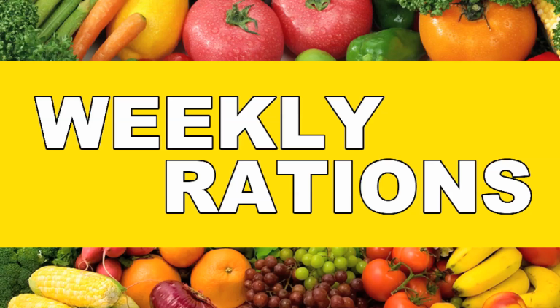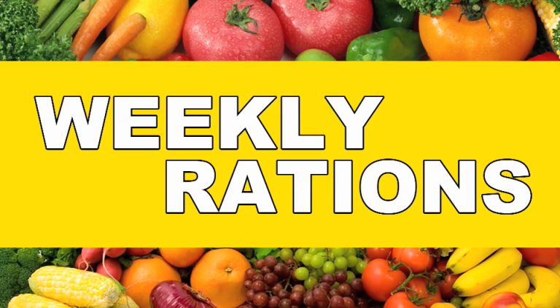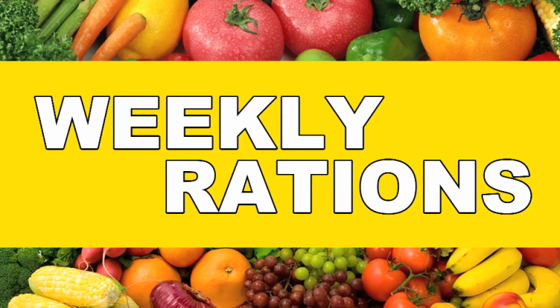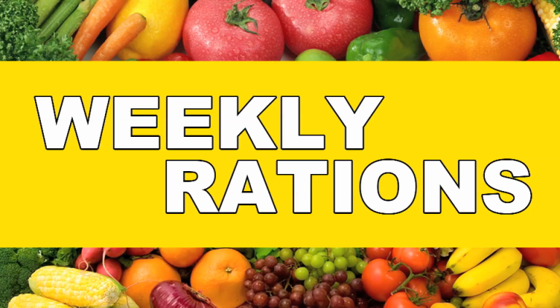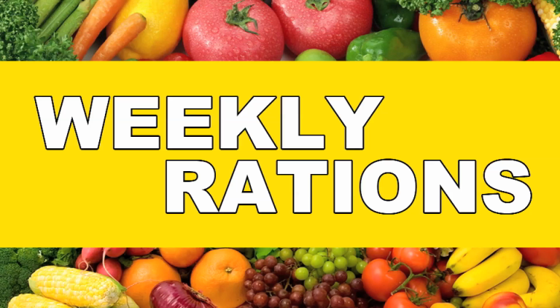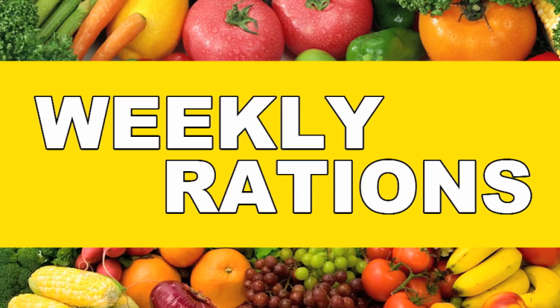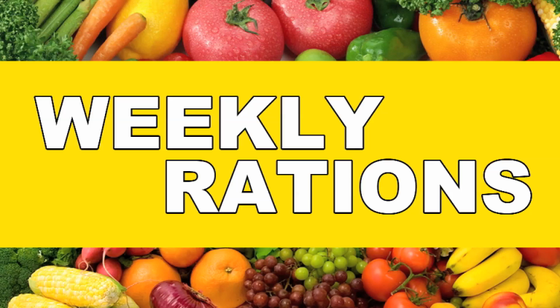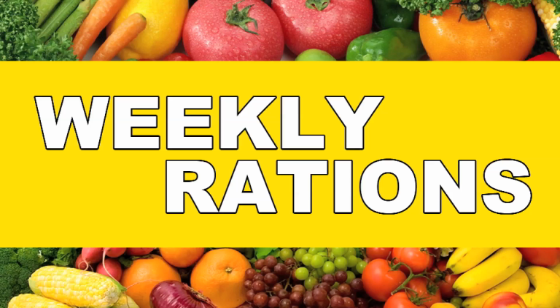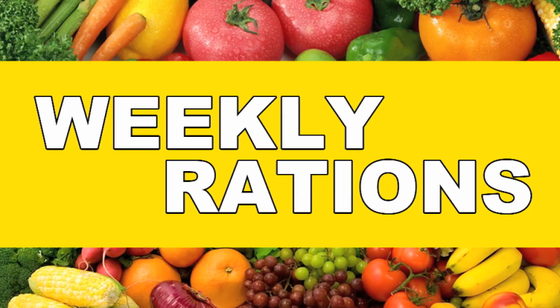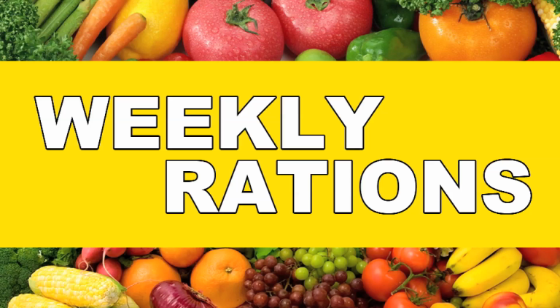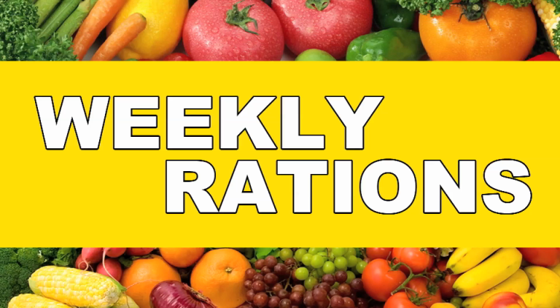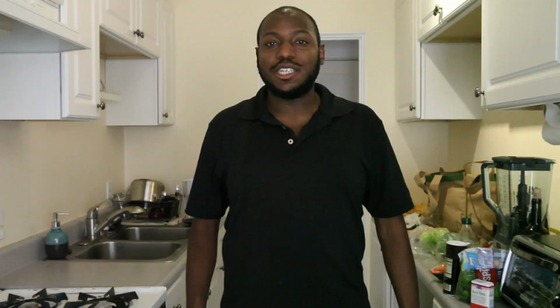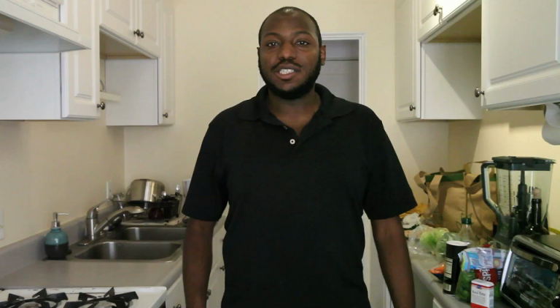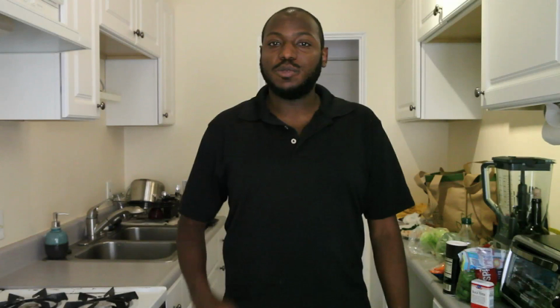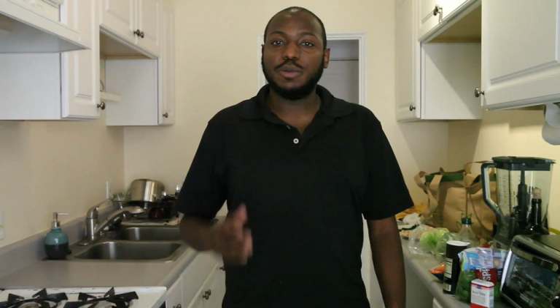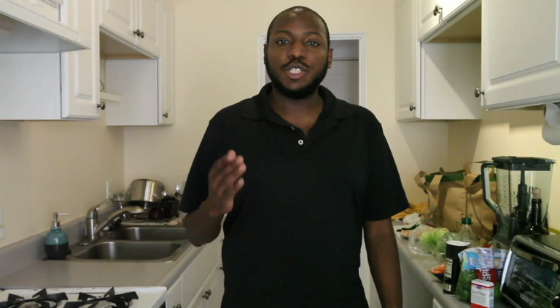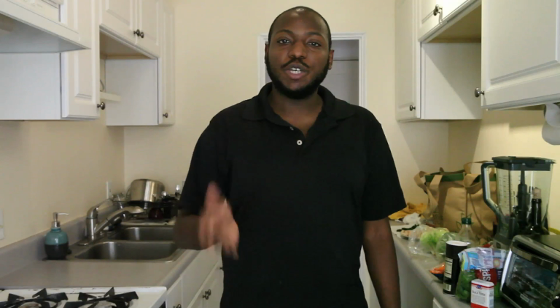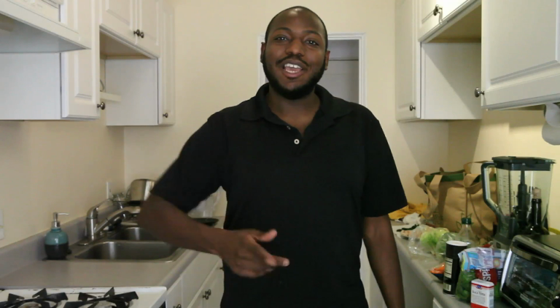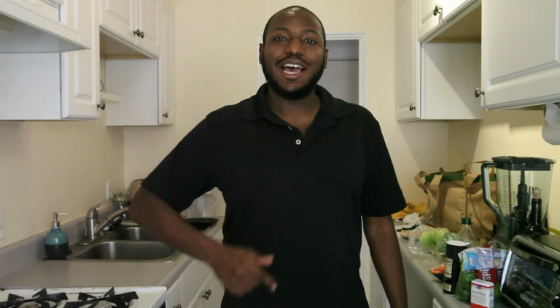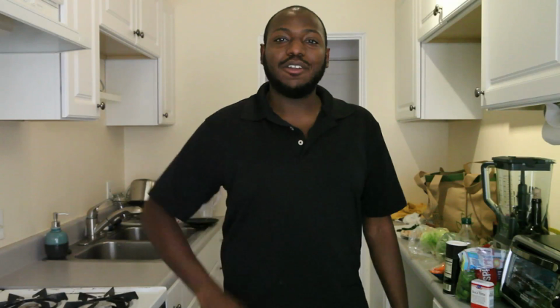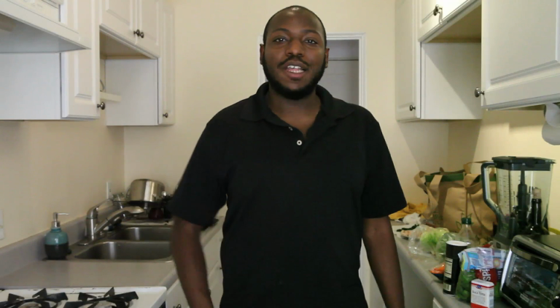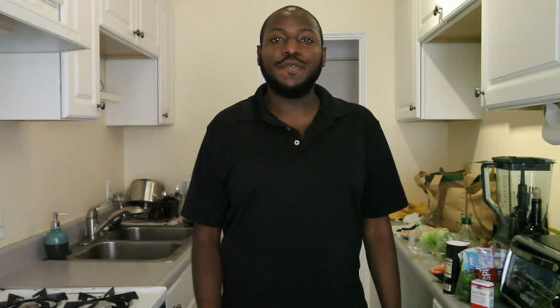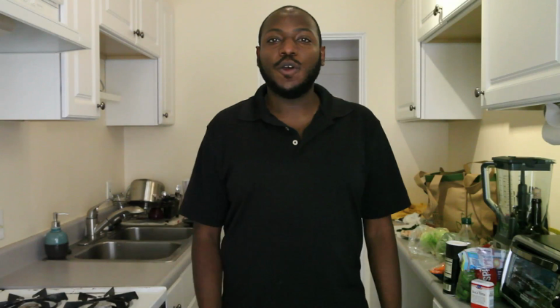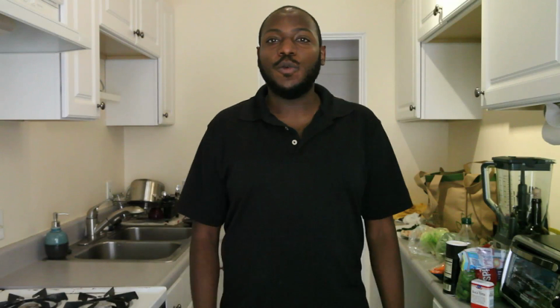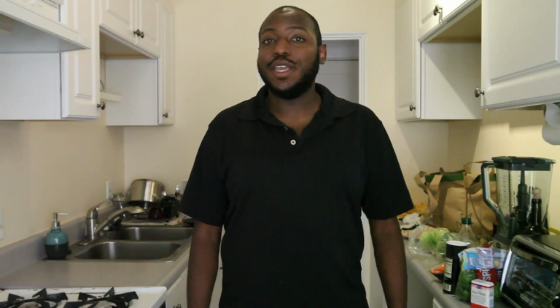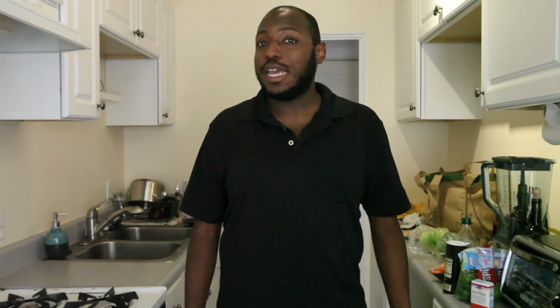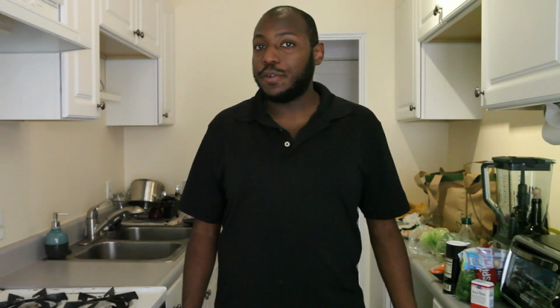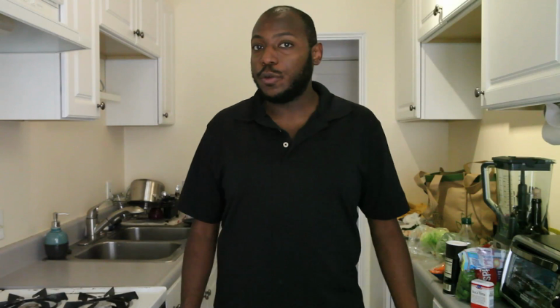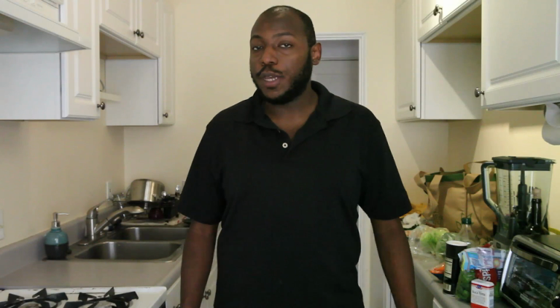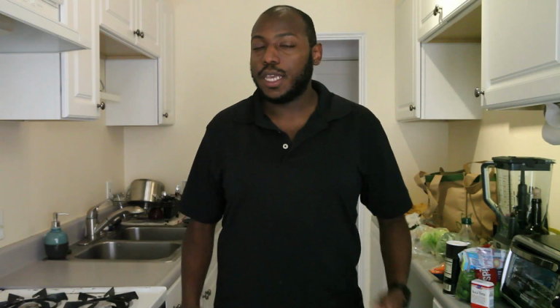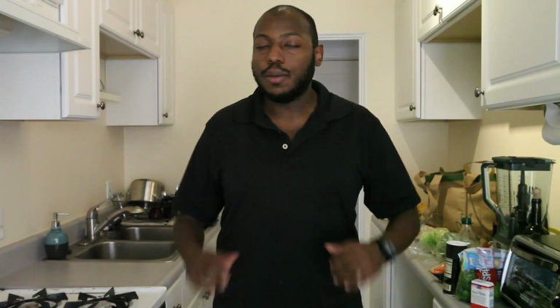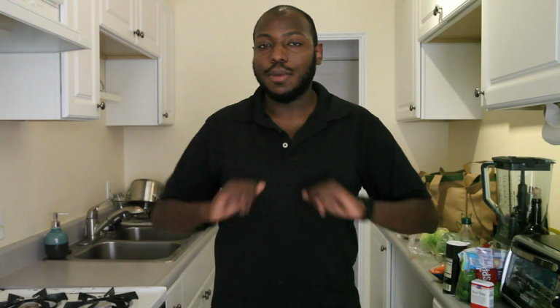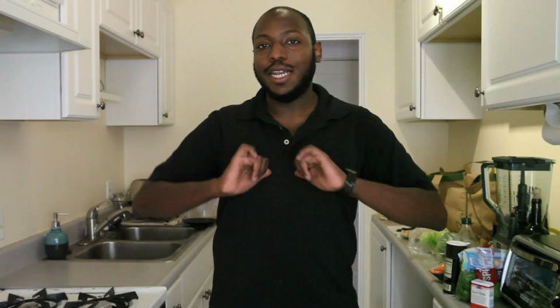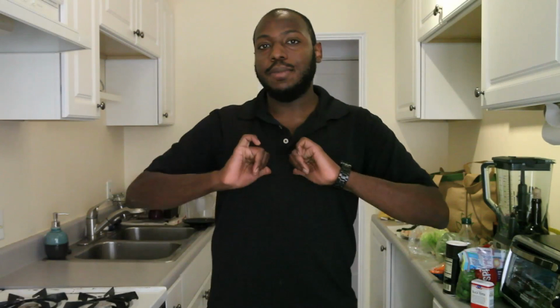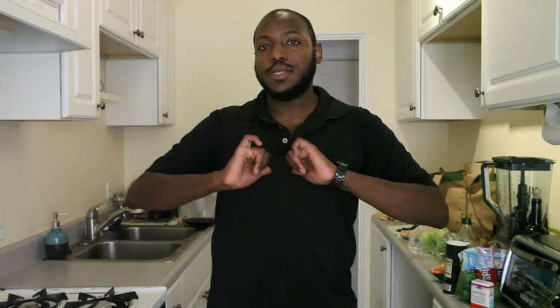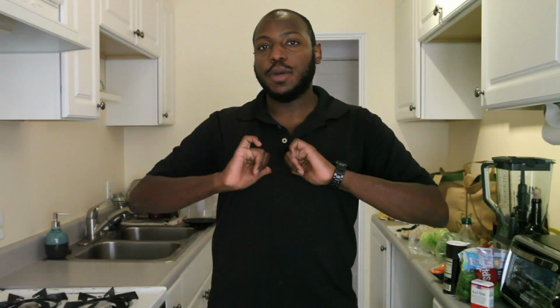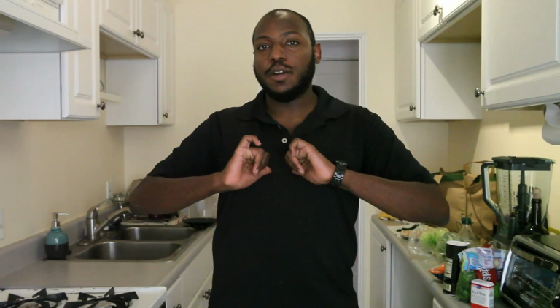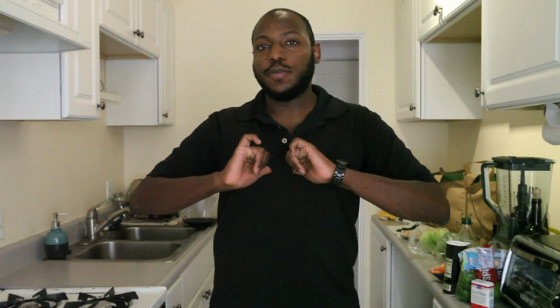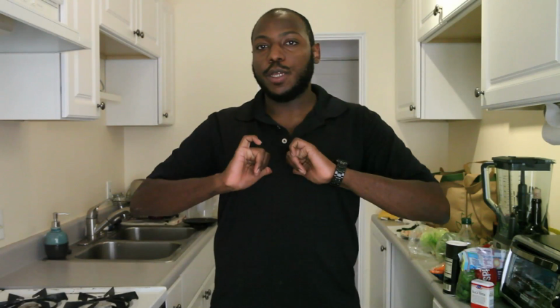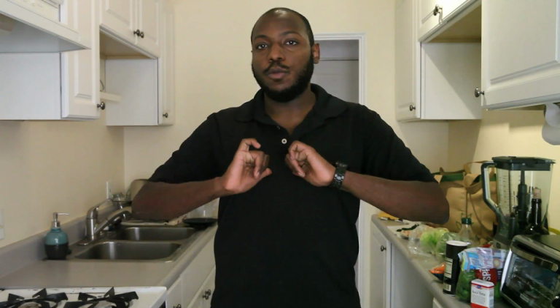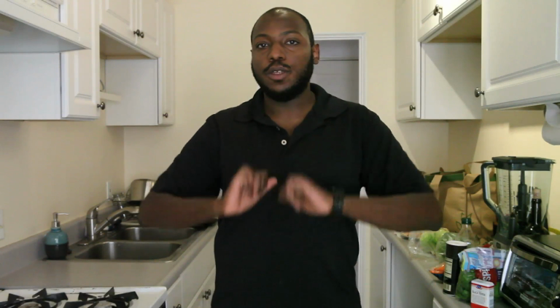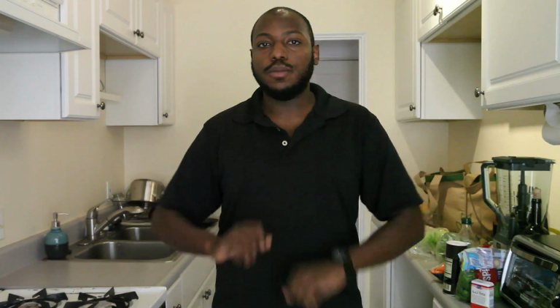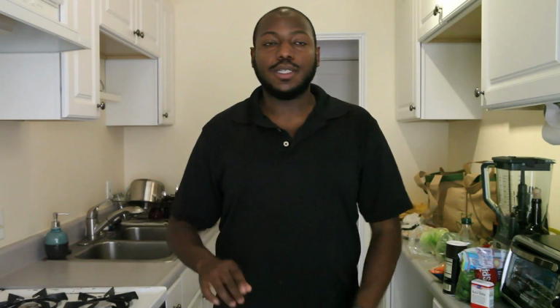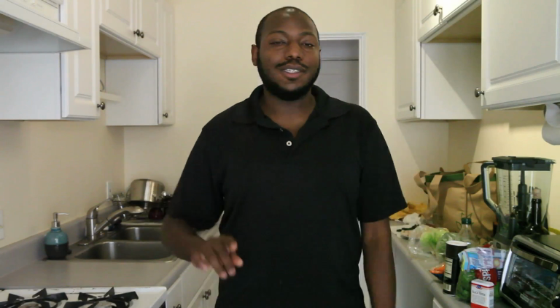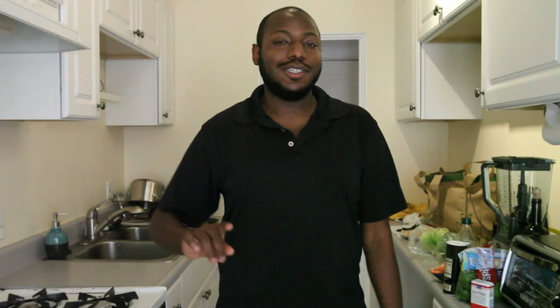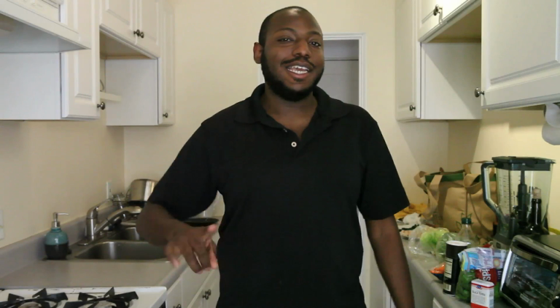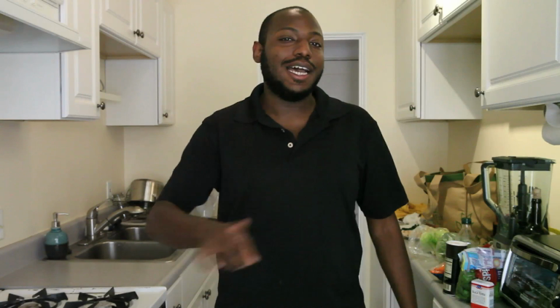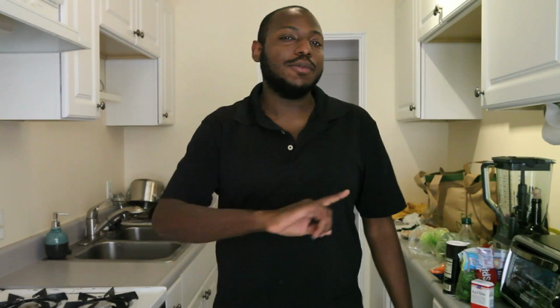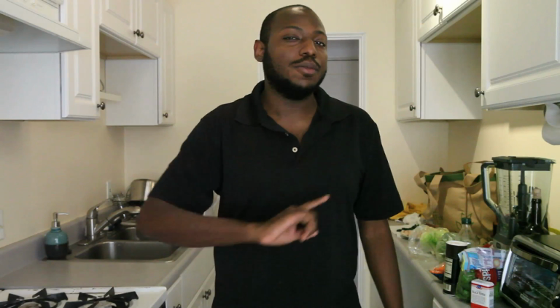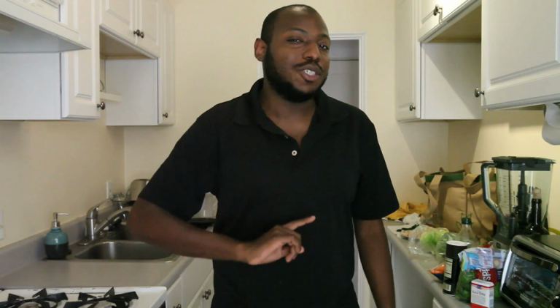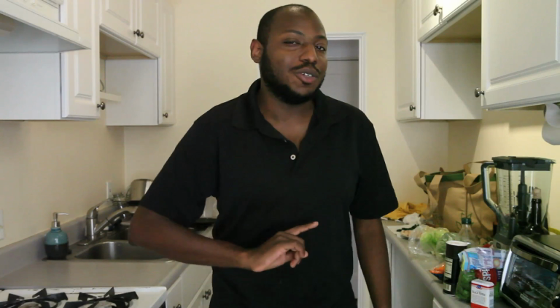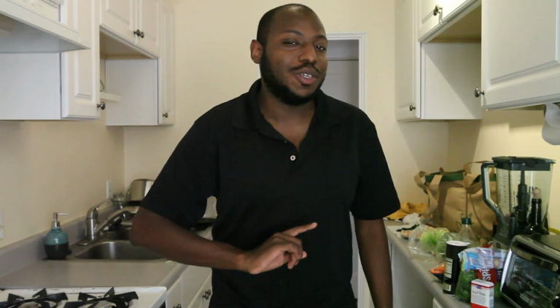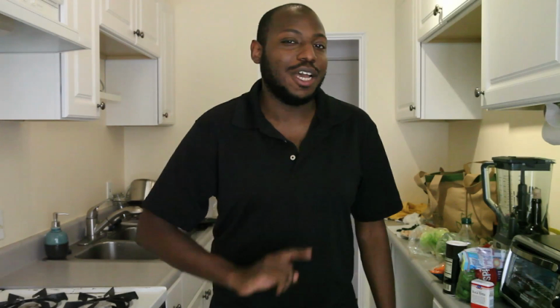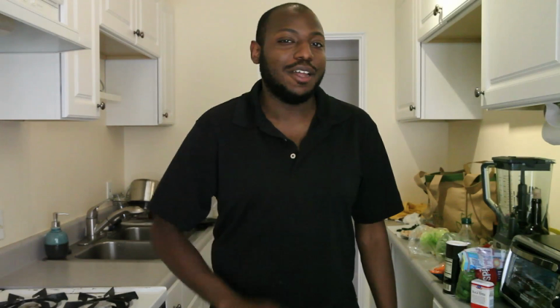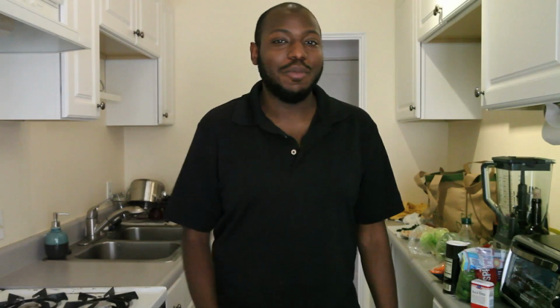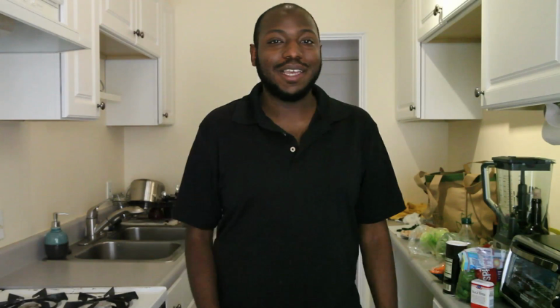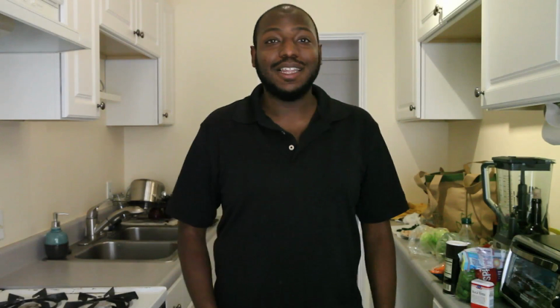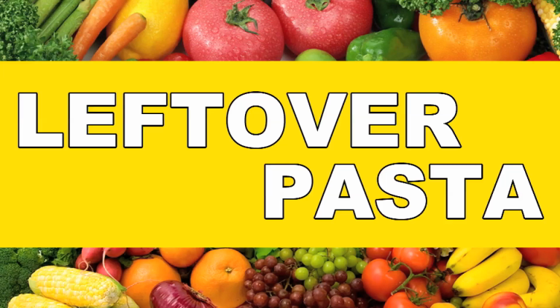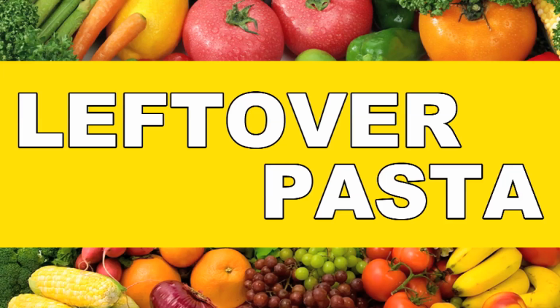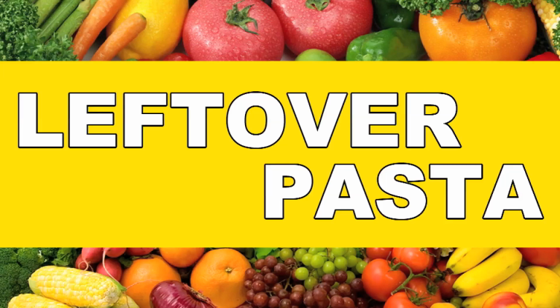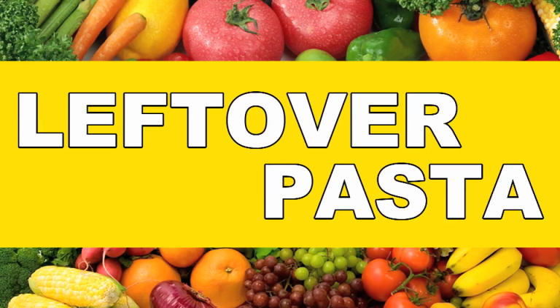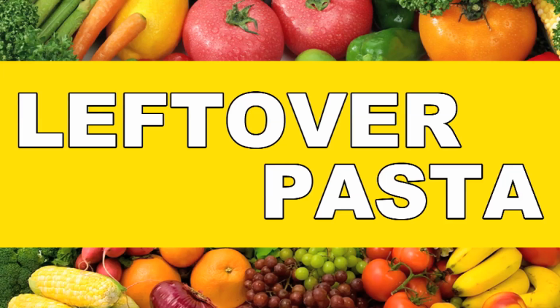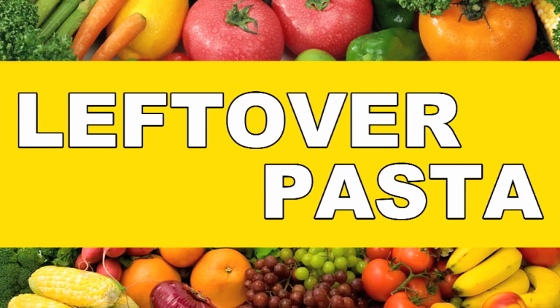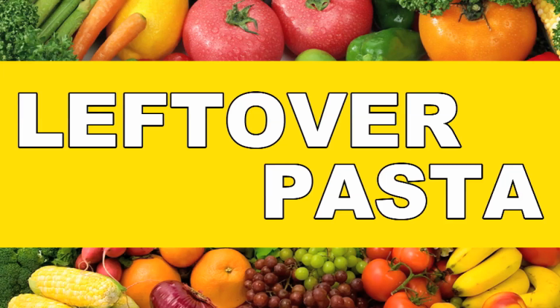Hi, welcome to Weekly Rations, where we show you how to live for a week every week. My name is Mark Franklin-Williams, and today I'm going to be showing you how to make leftover pasta.